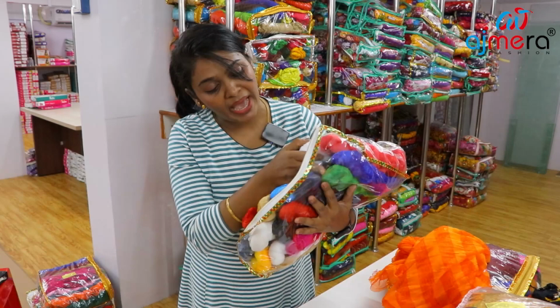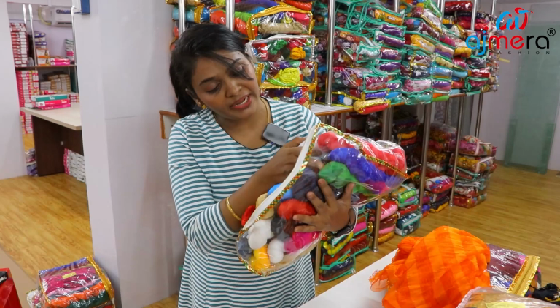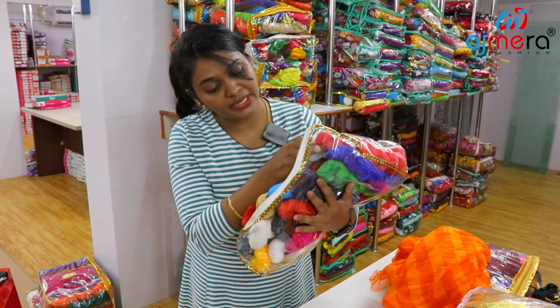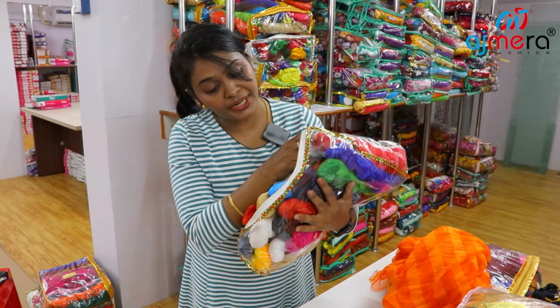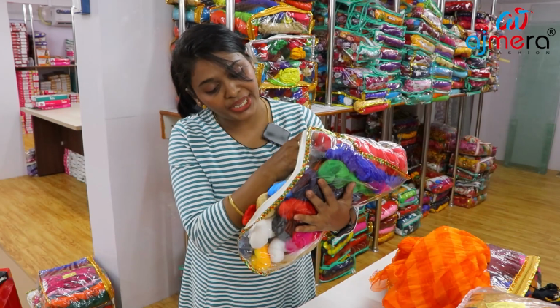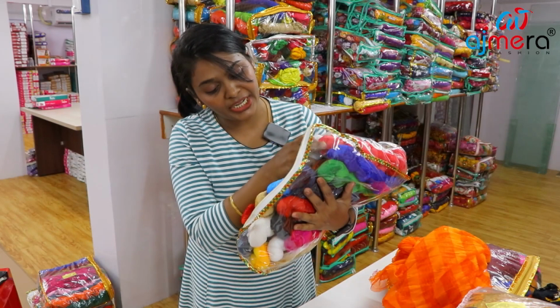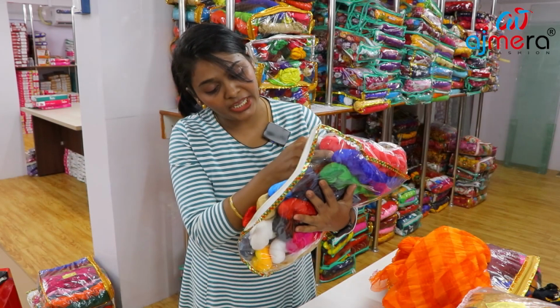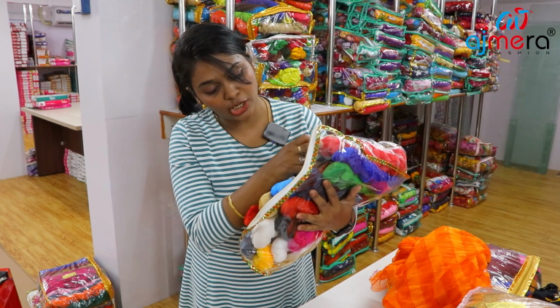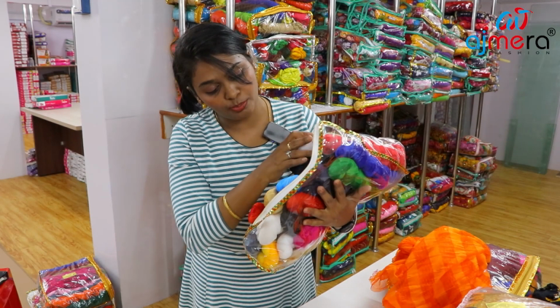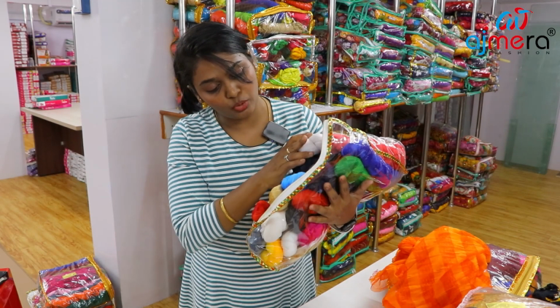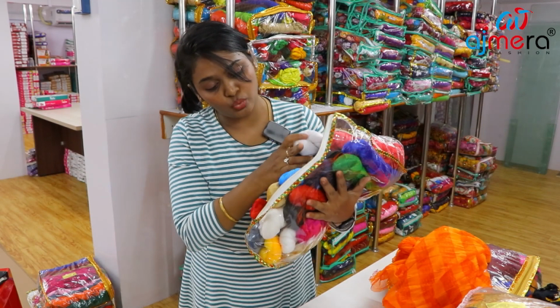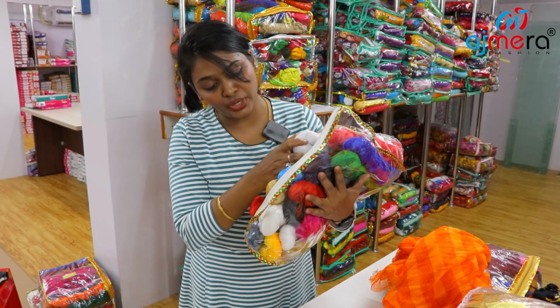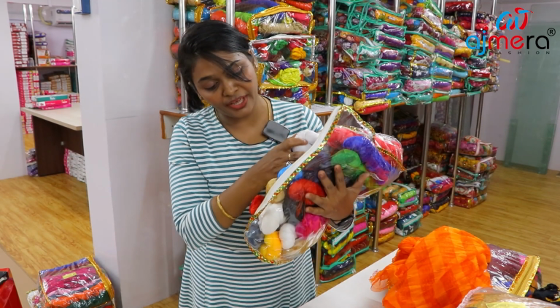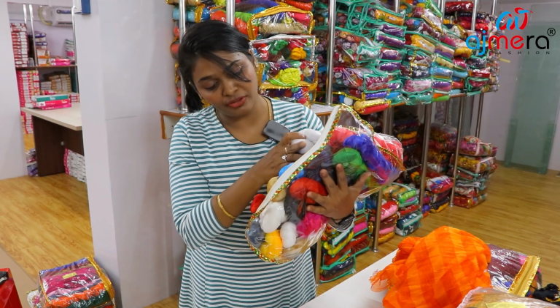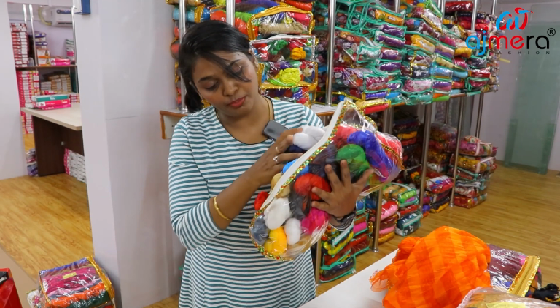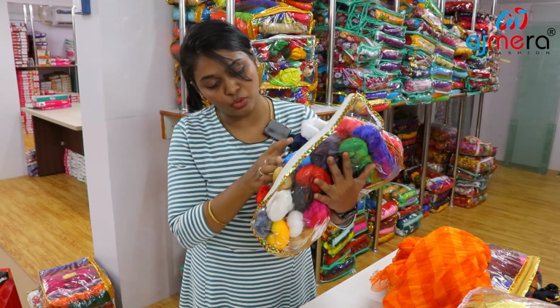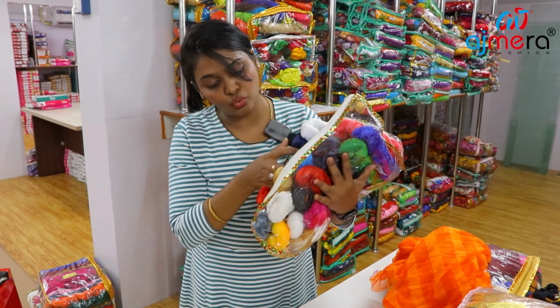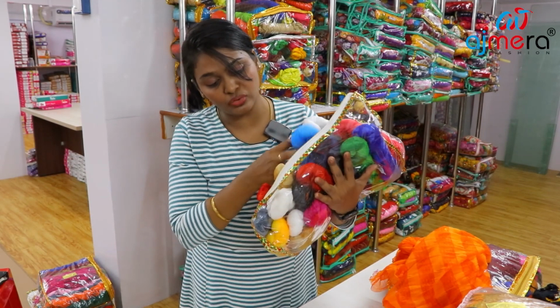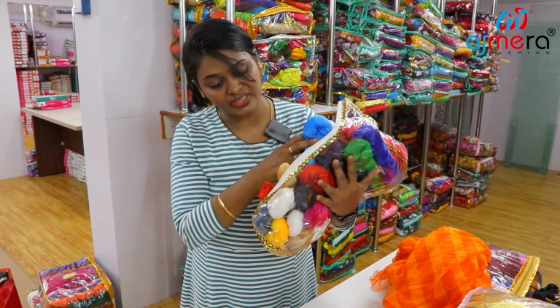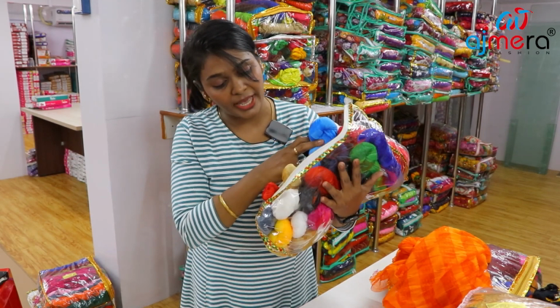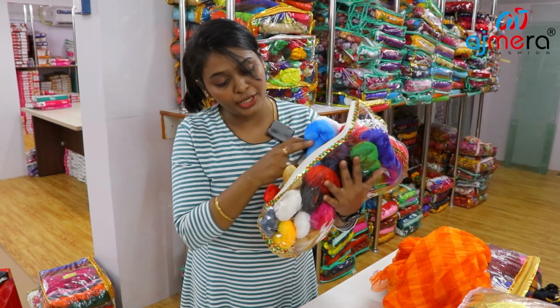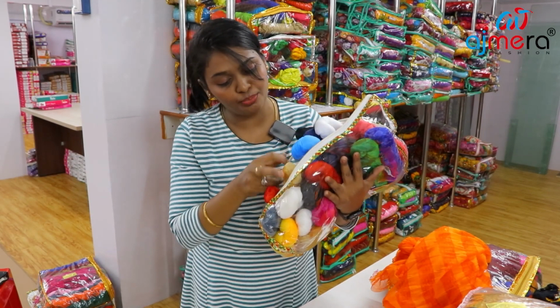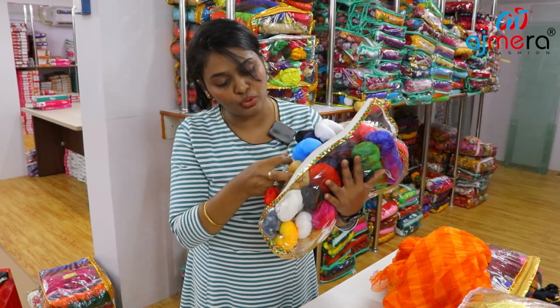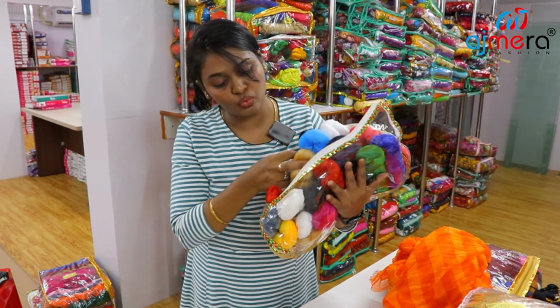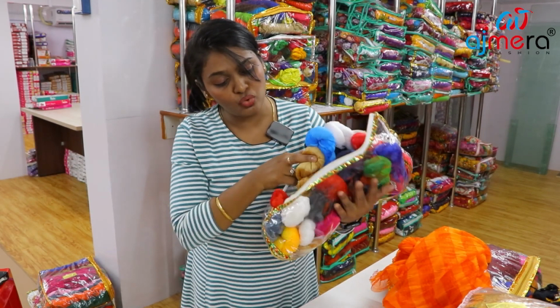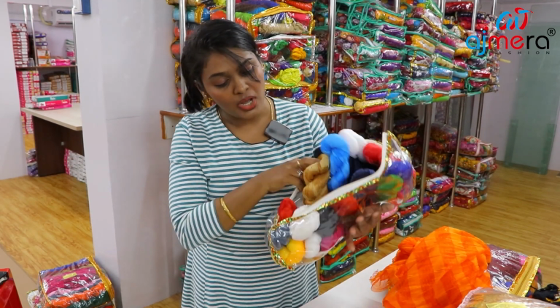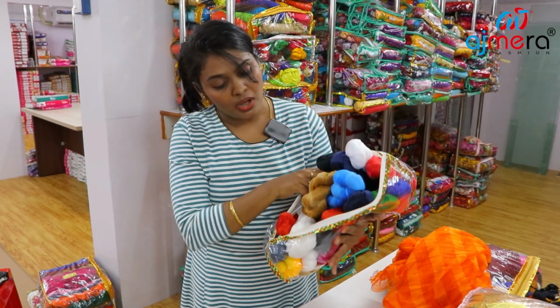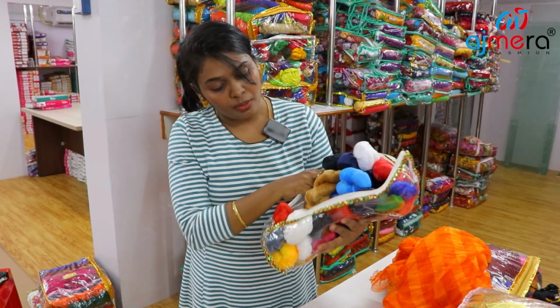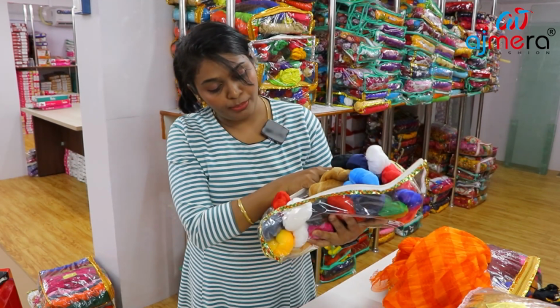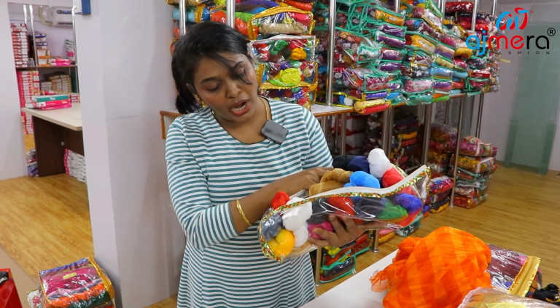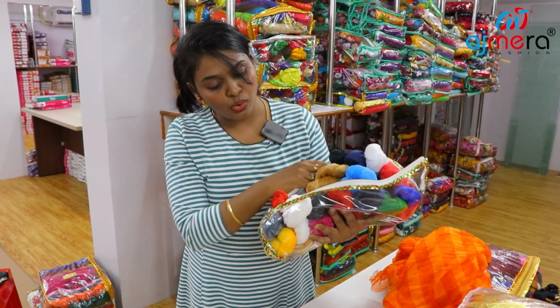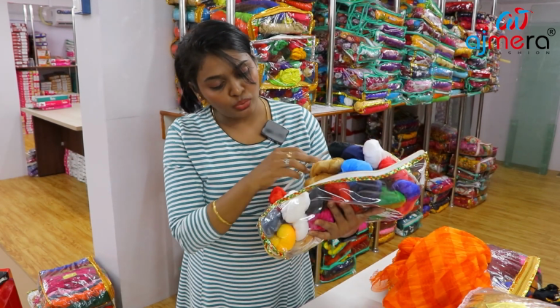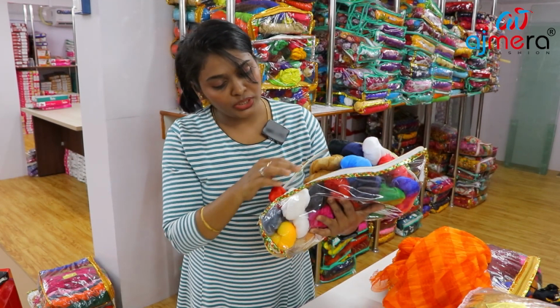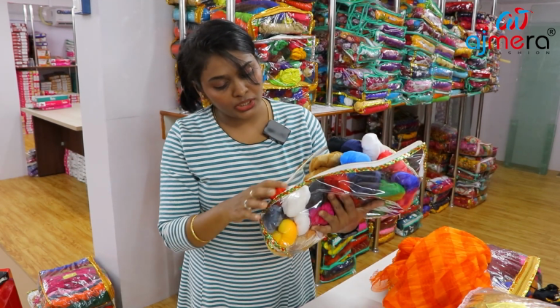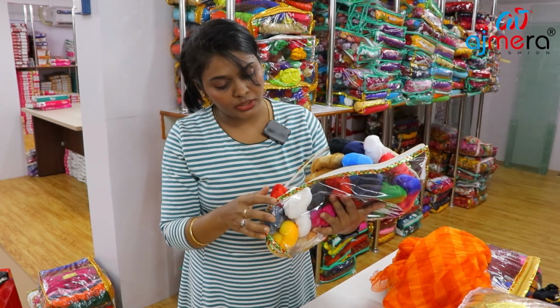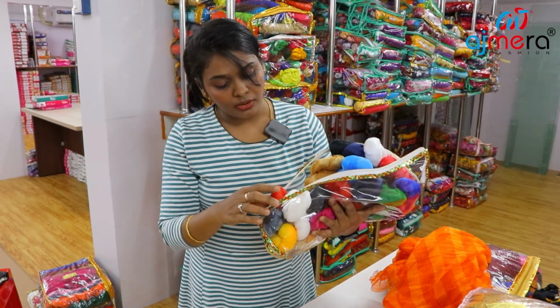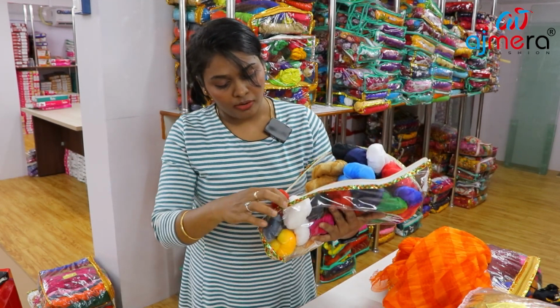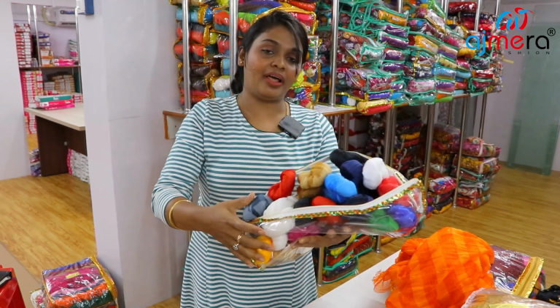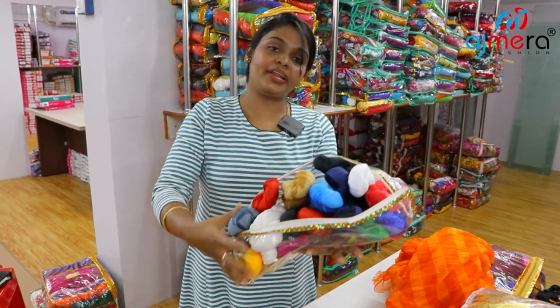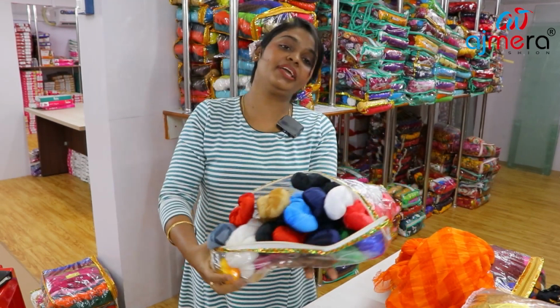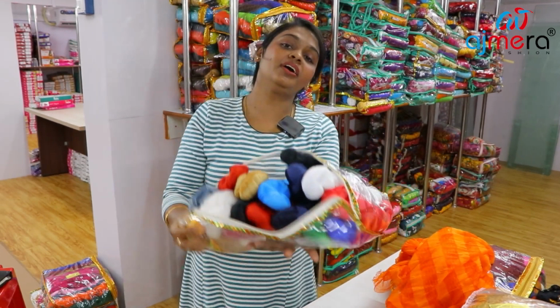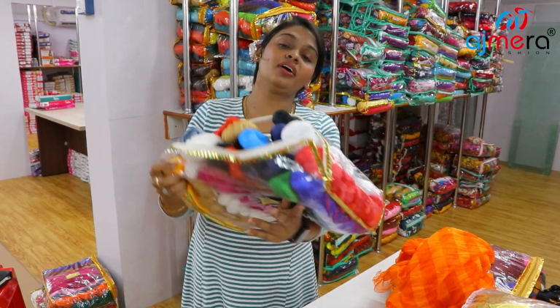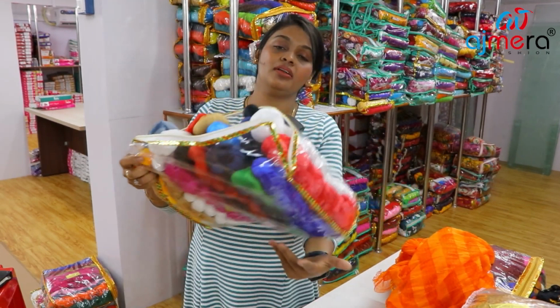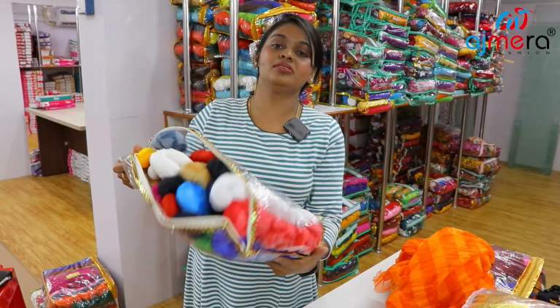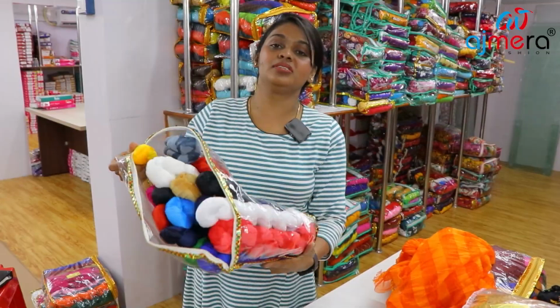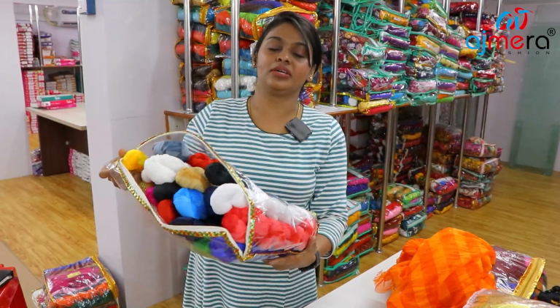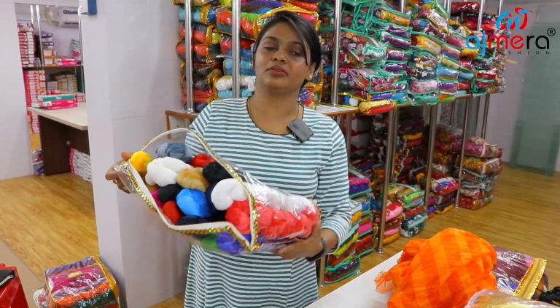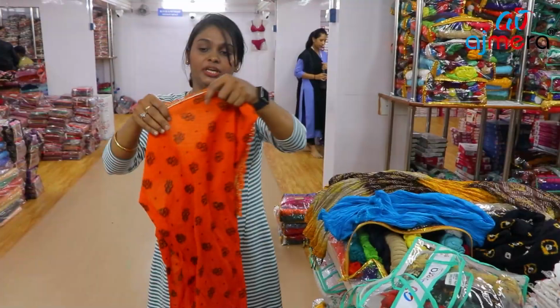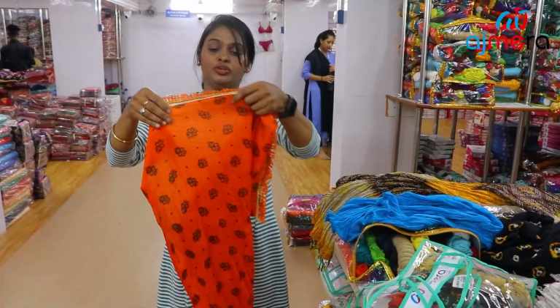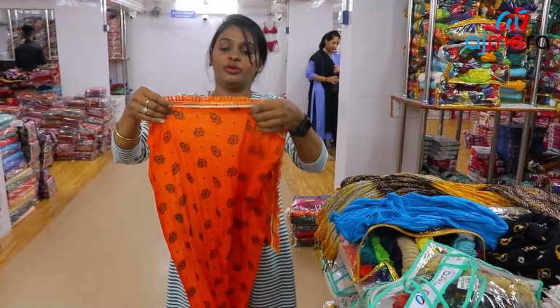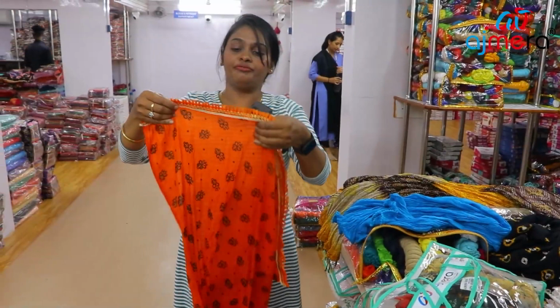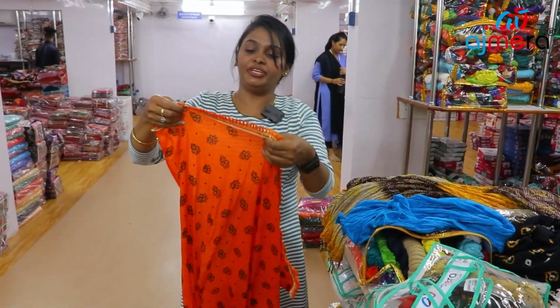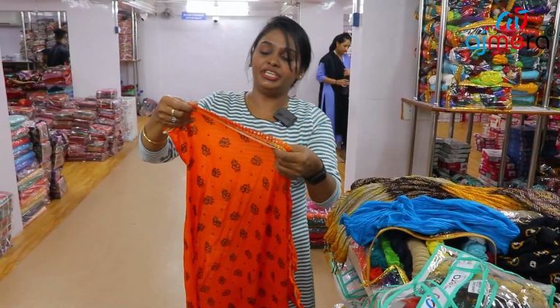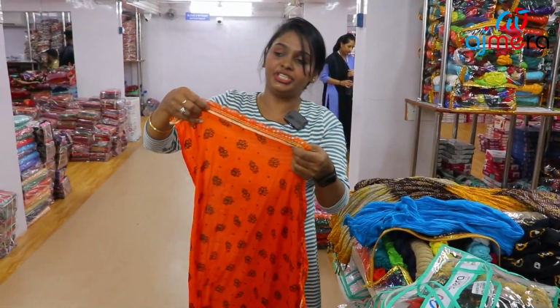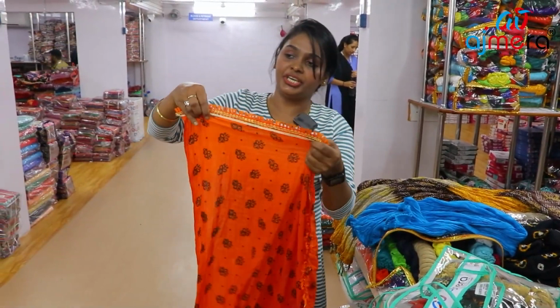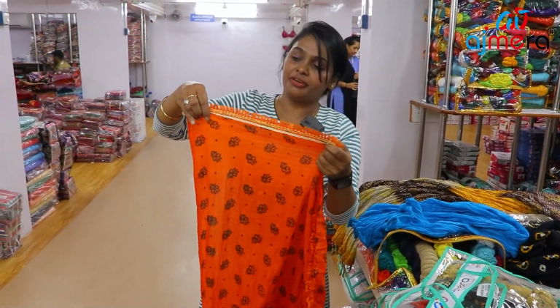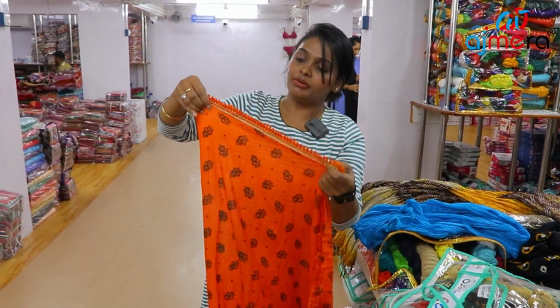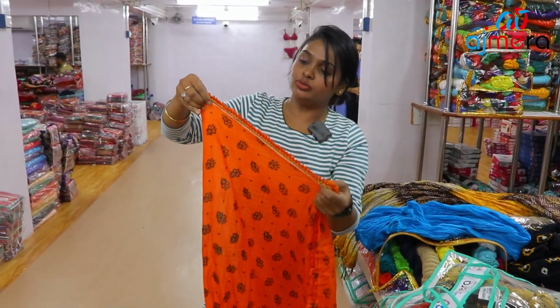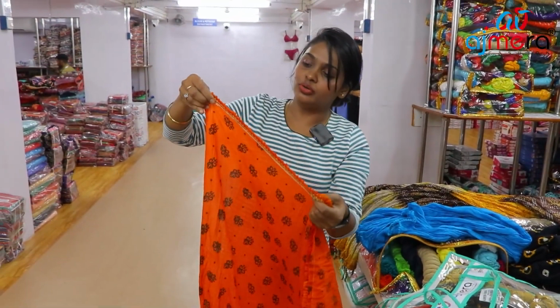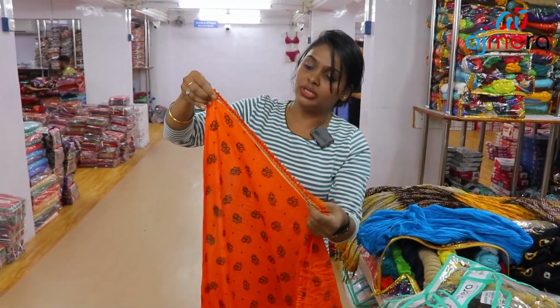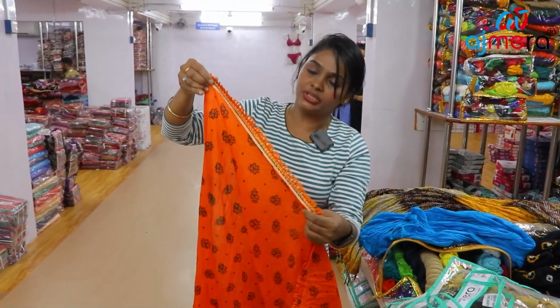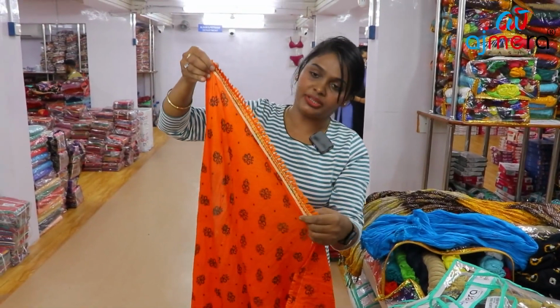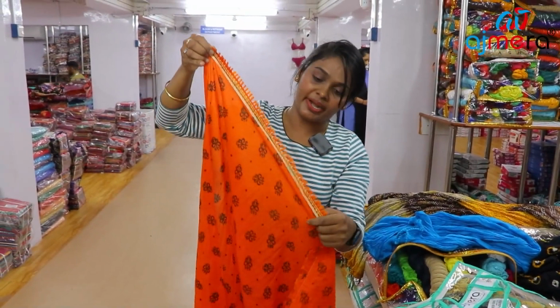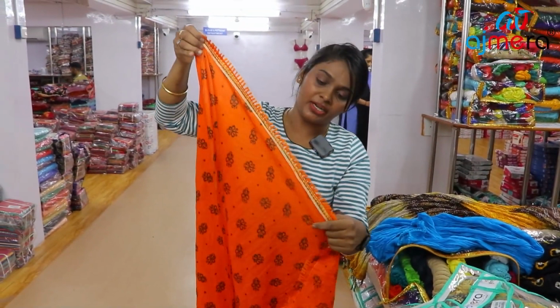Parrot green, ink blue, navy blue, sky blue, brown — there are many colors. This is the finishing of the thread.